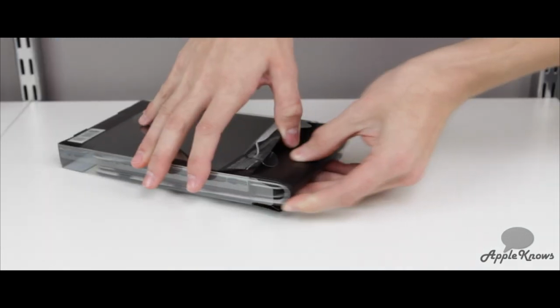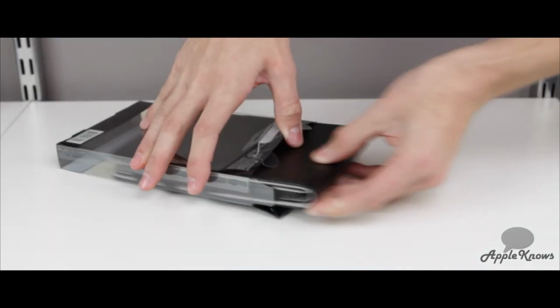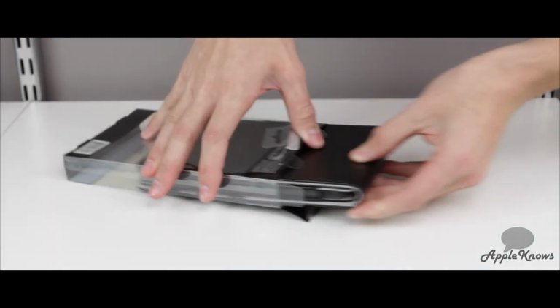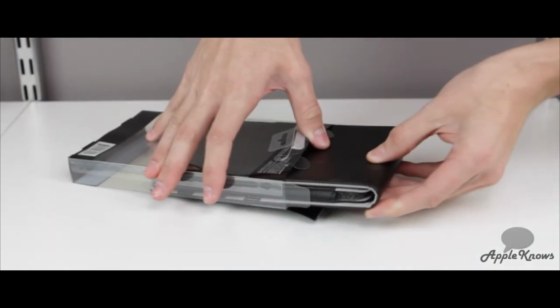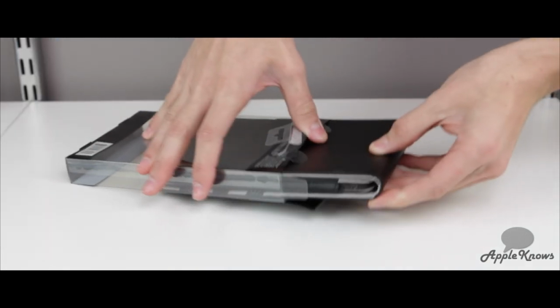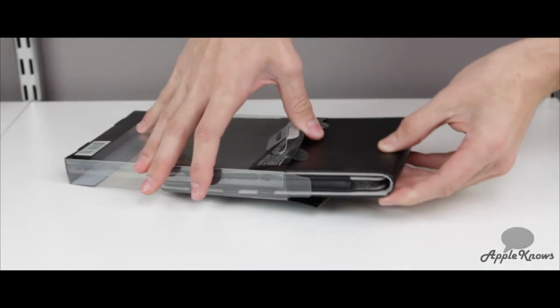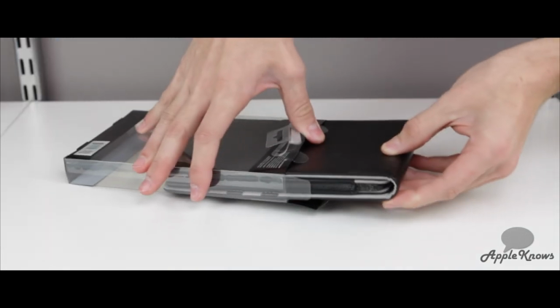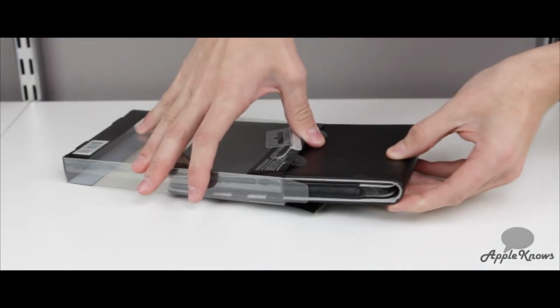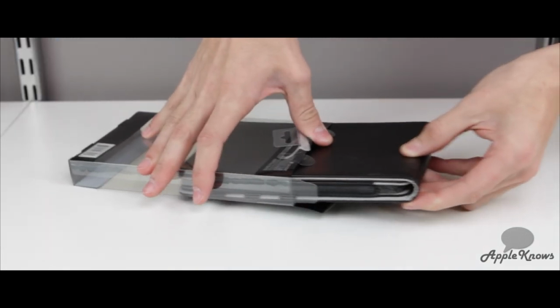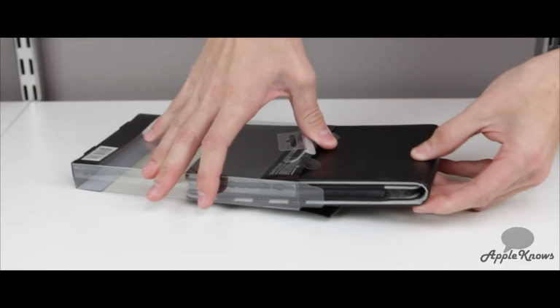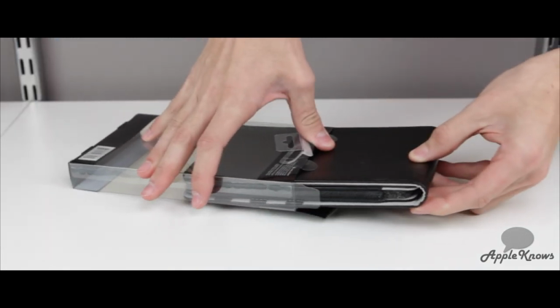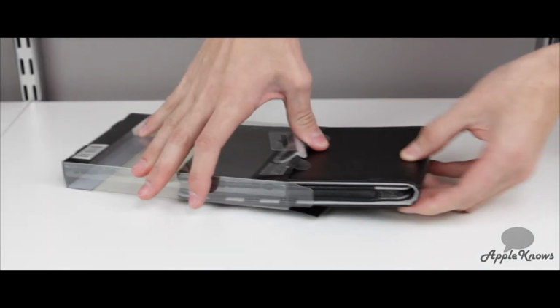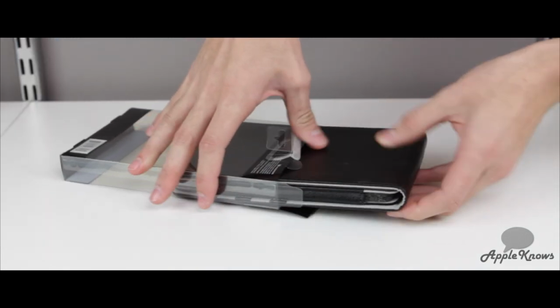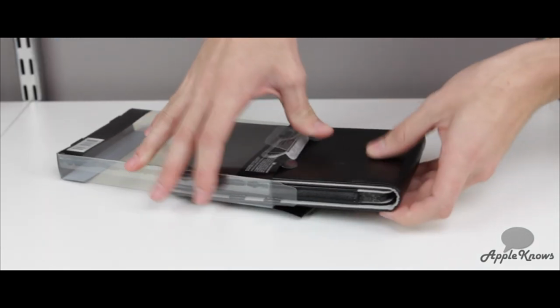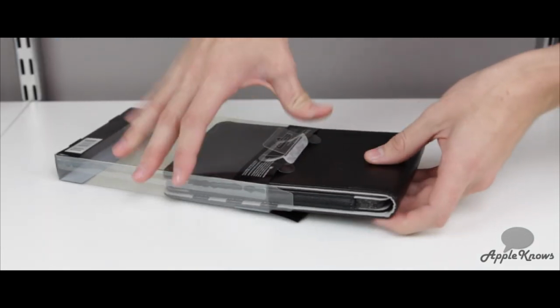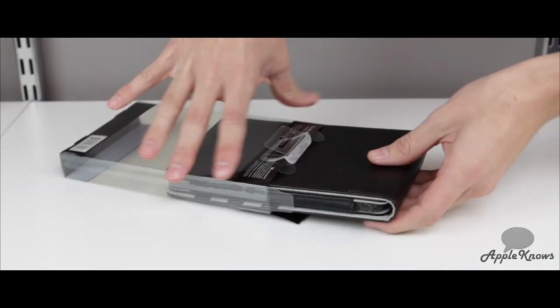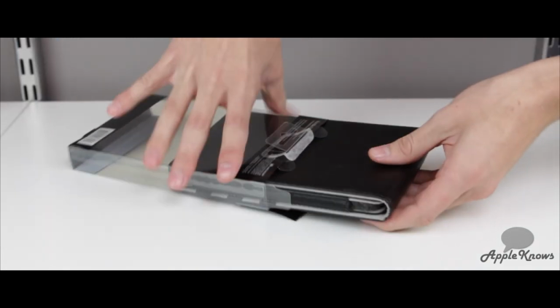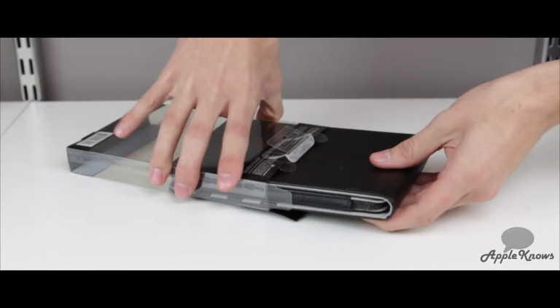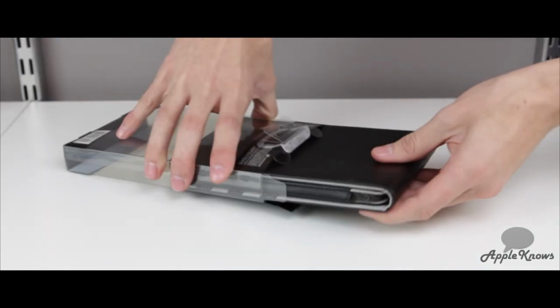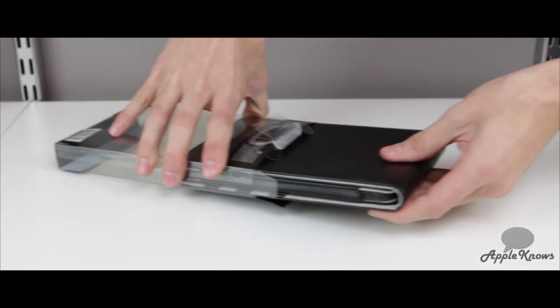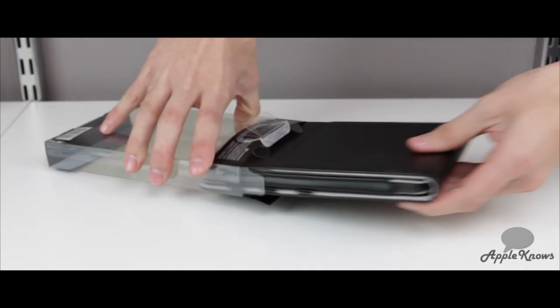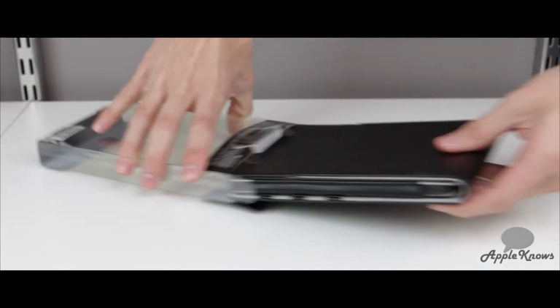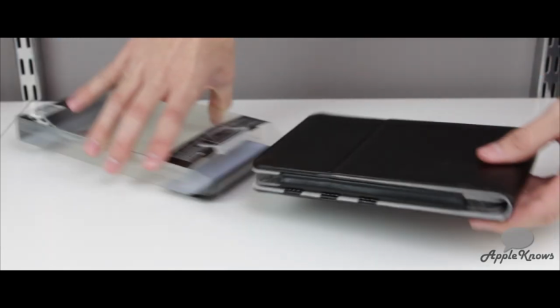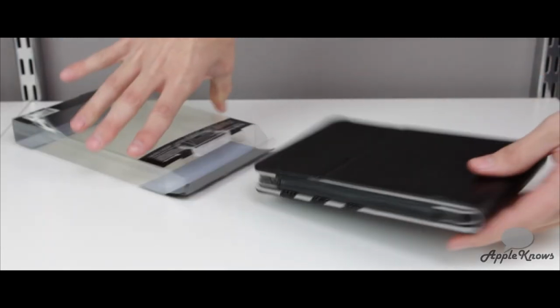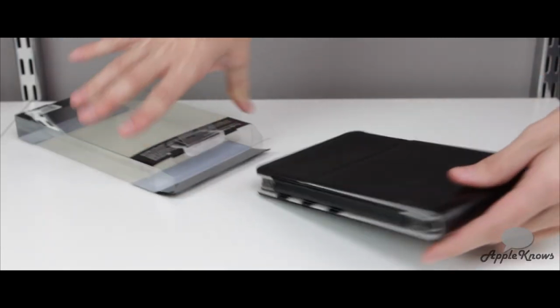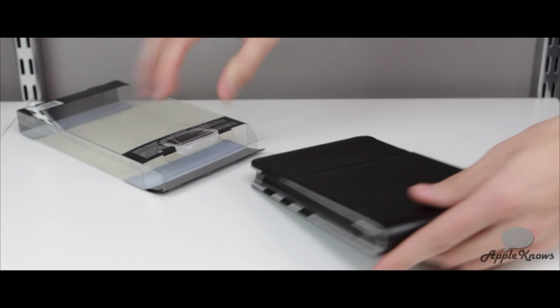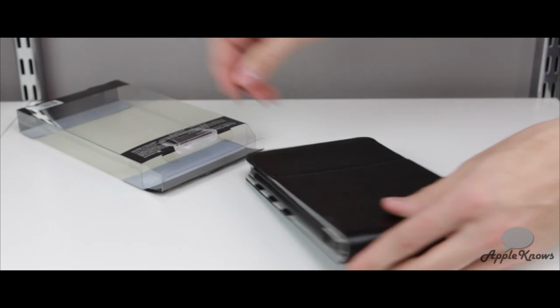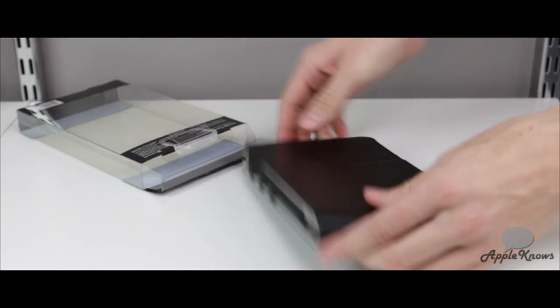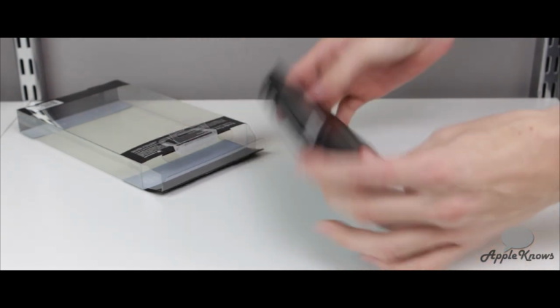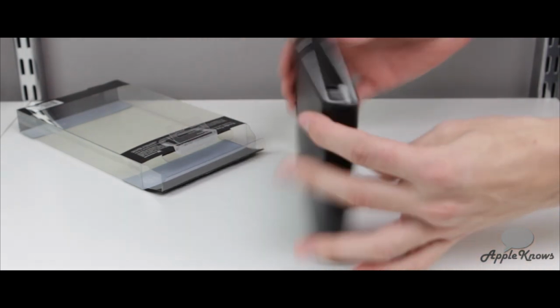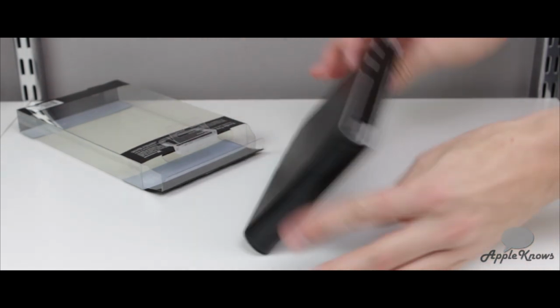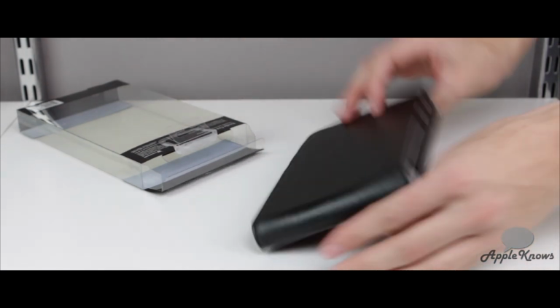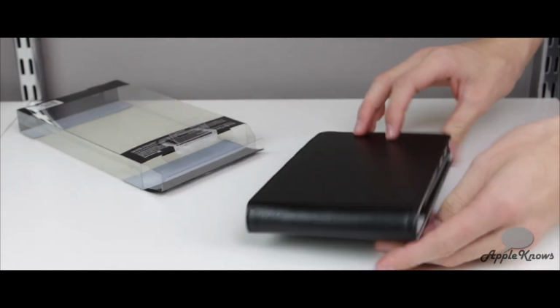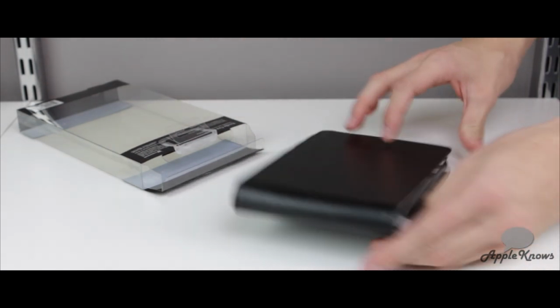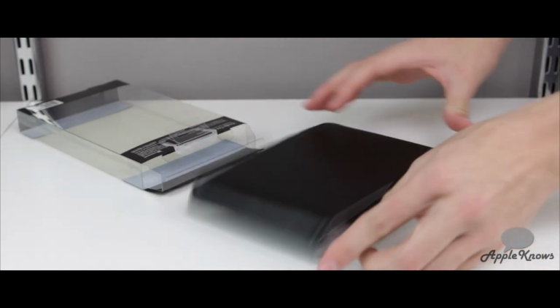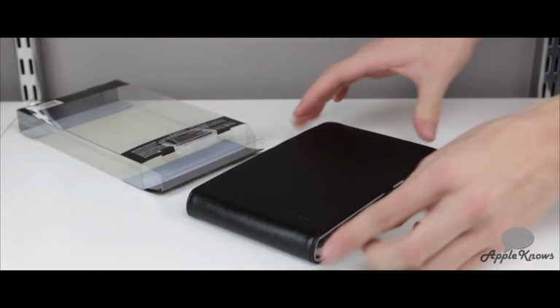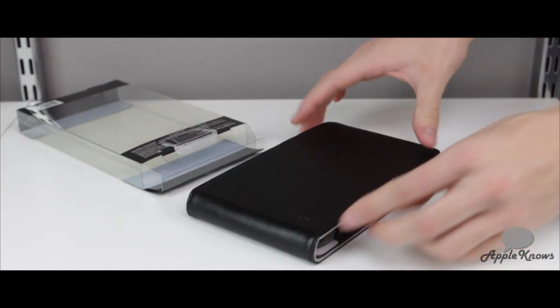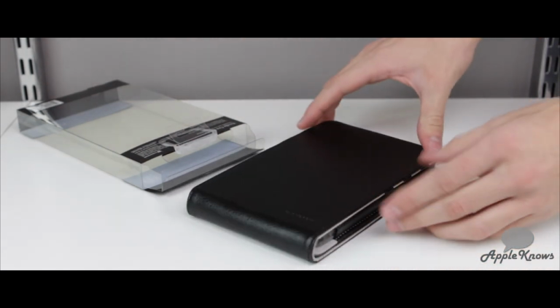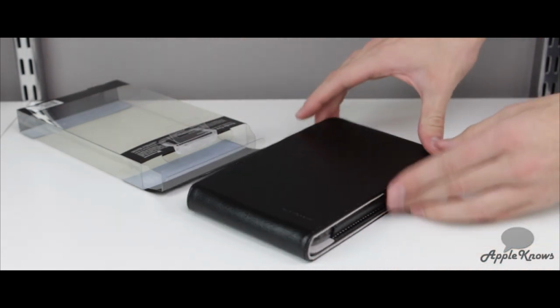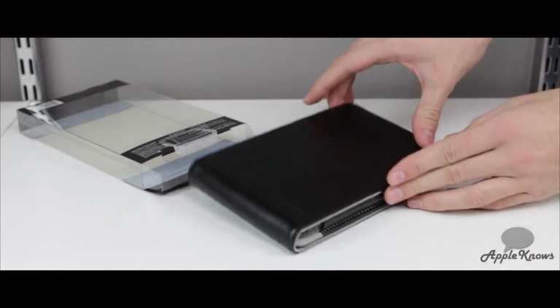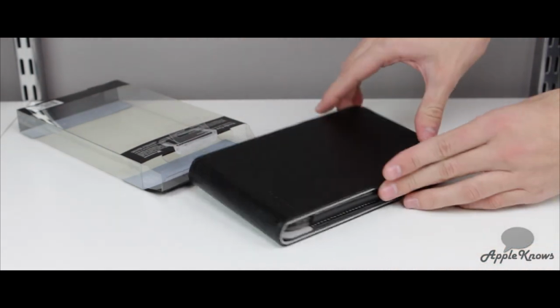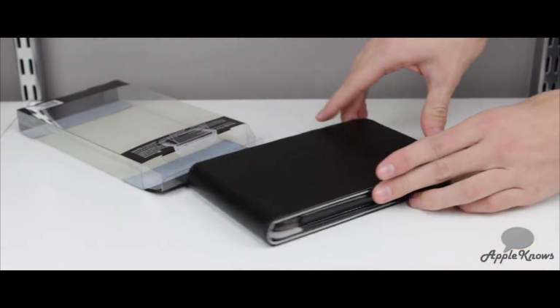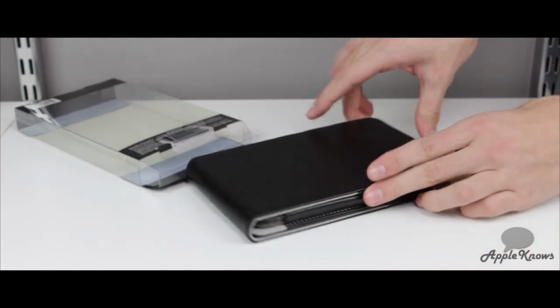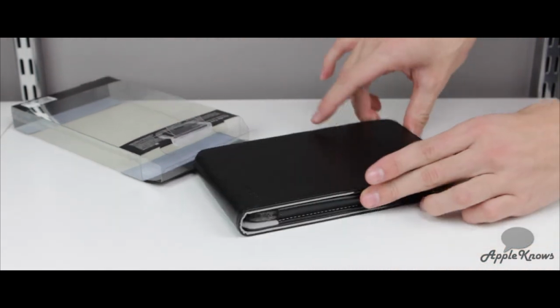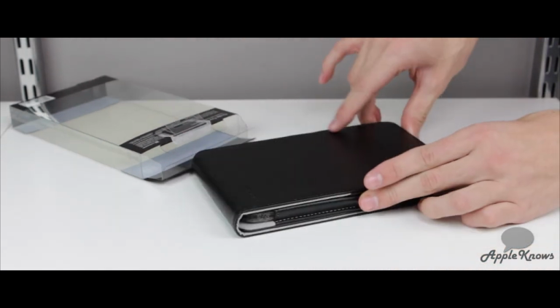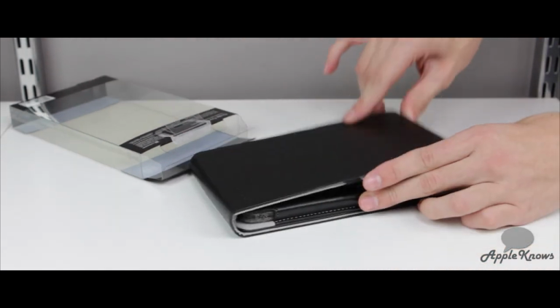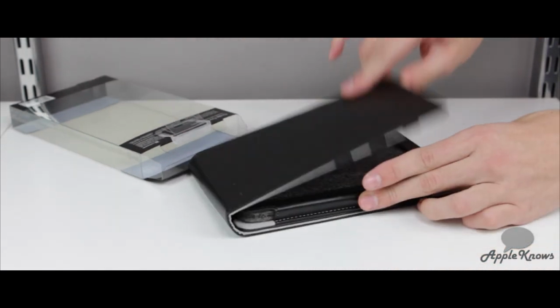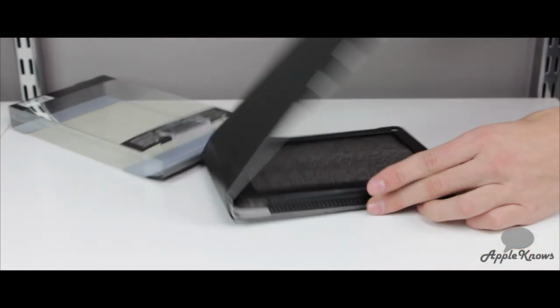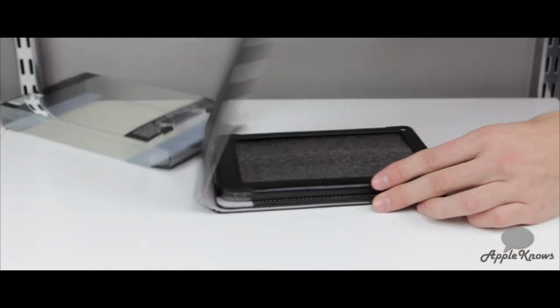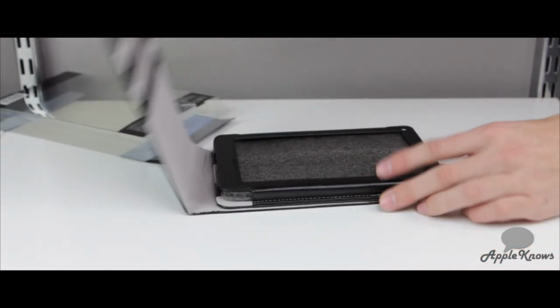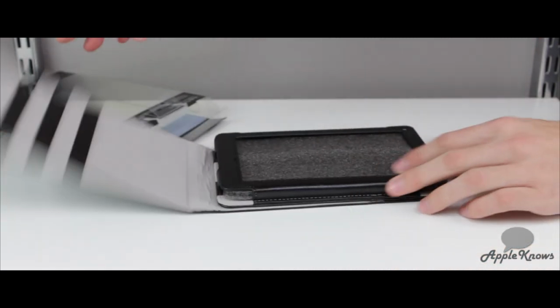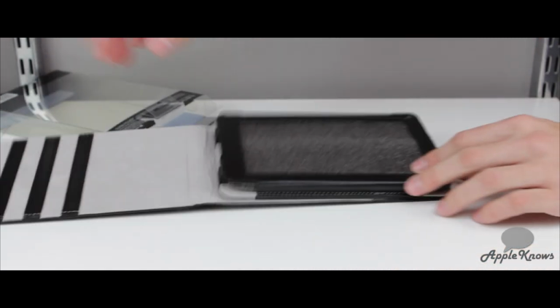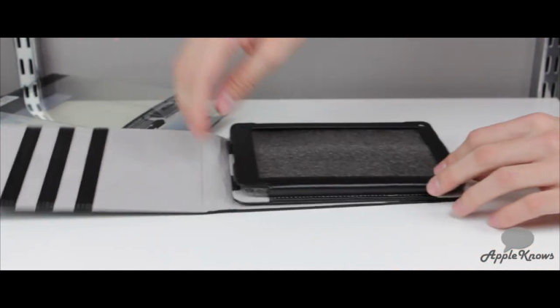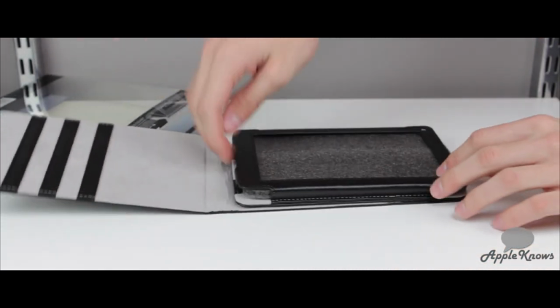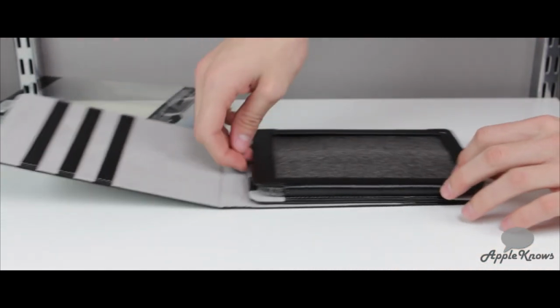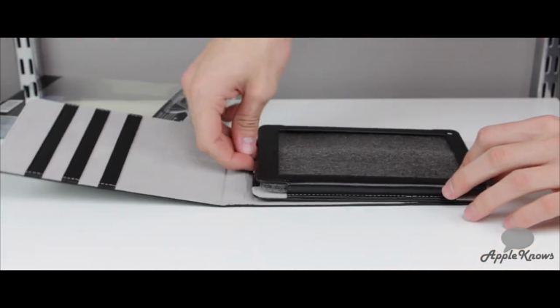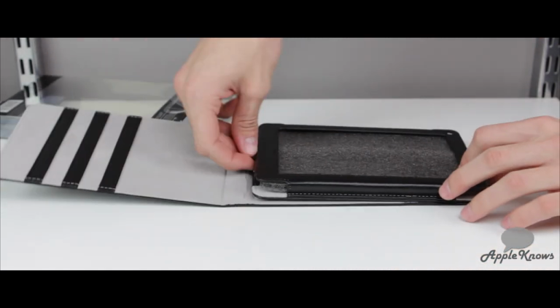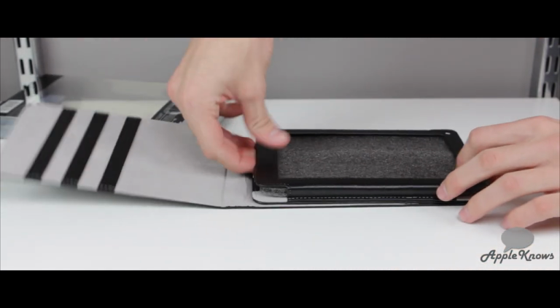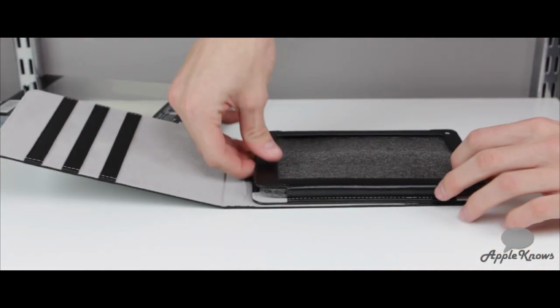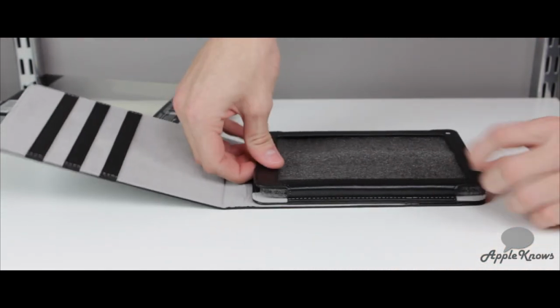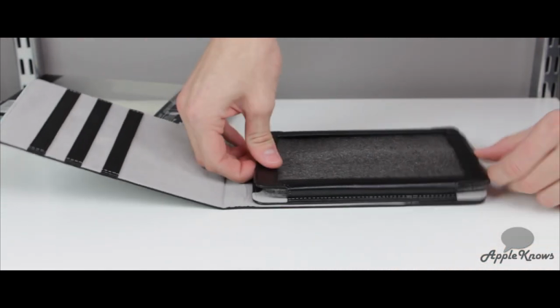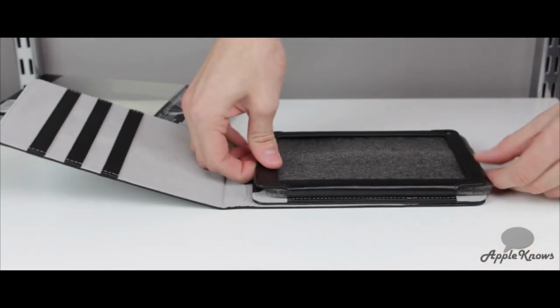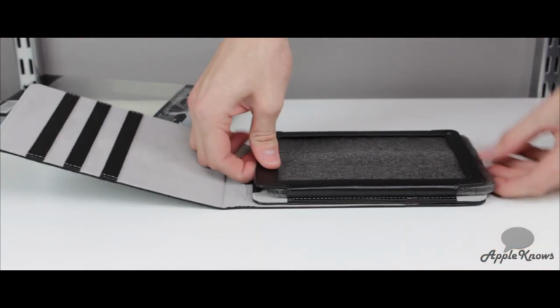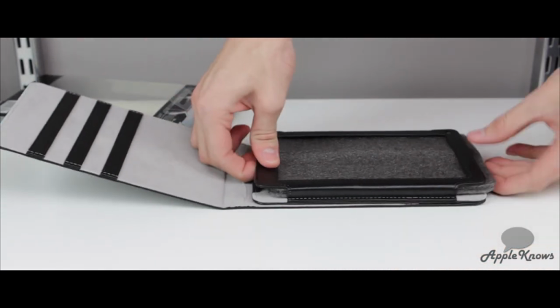In the box, we get the case and only the case. This case is made out of synthetic leather material and is also lined with a non-scratch material on the inside.